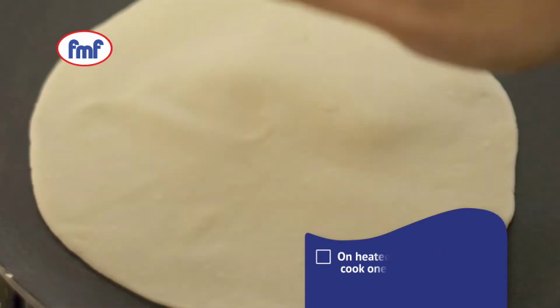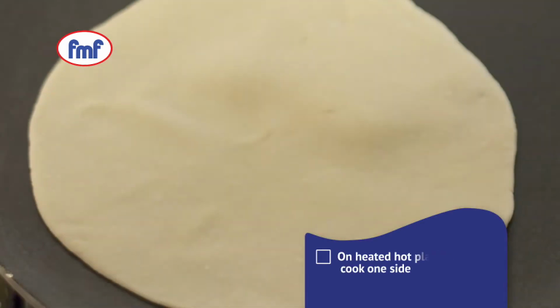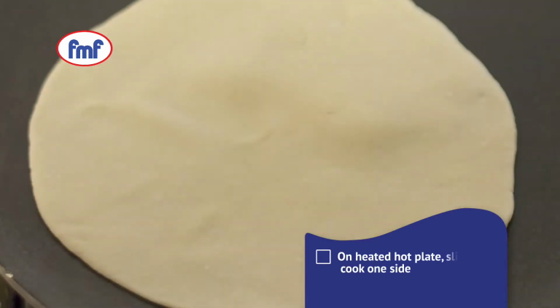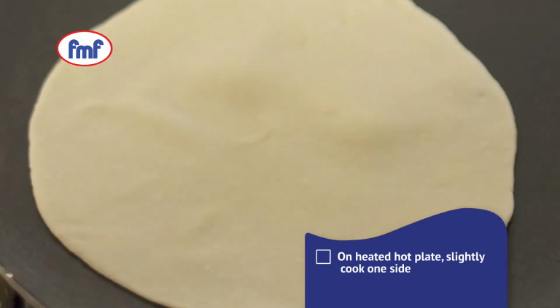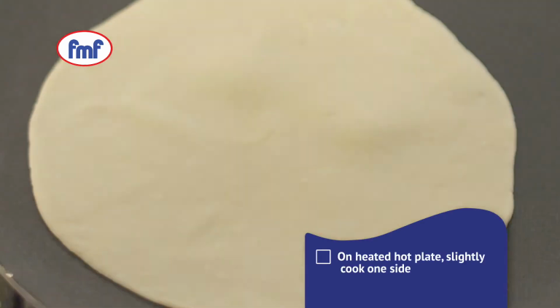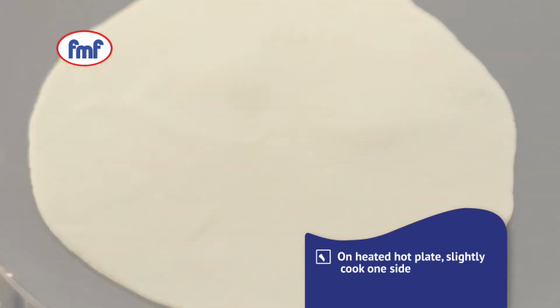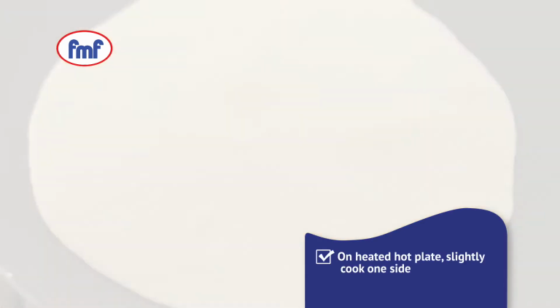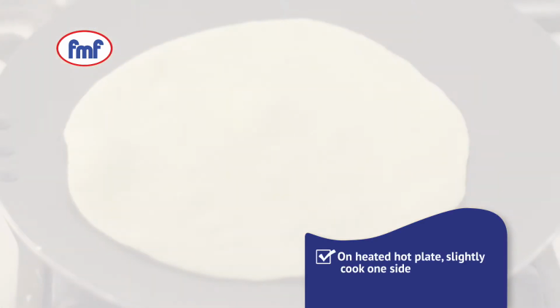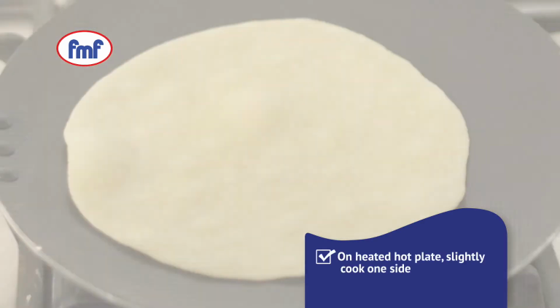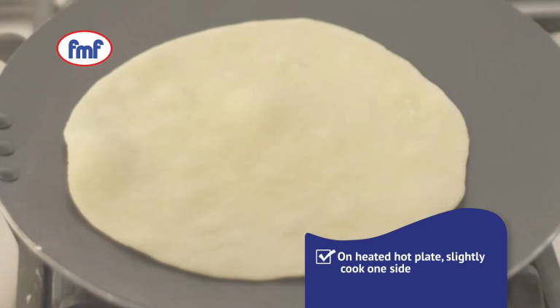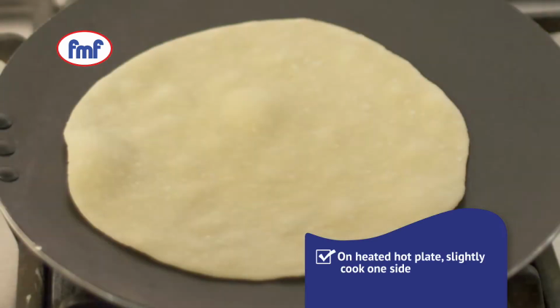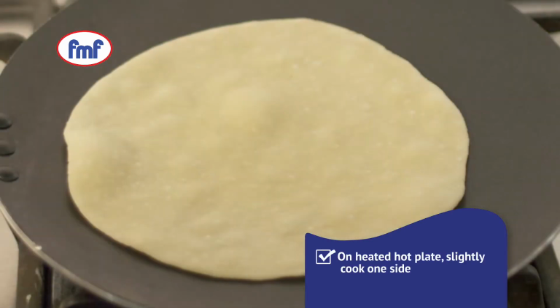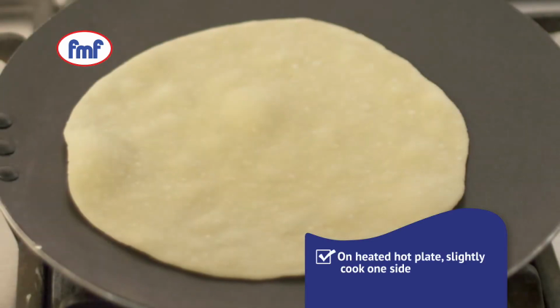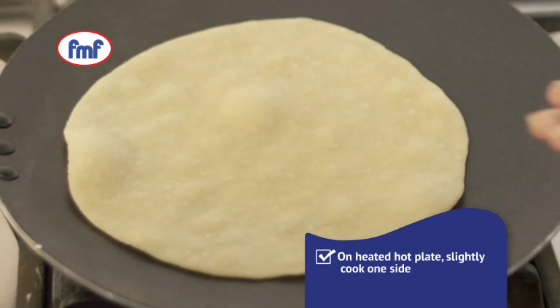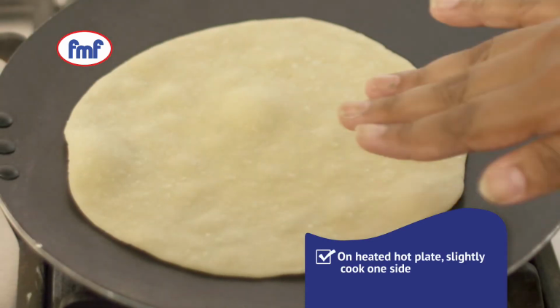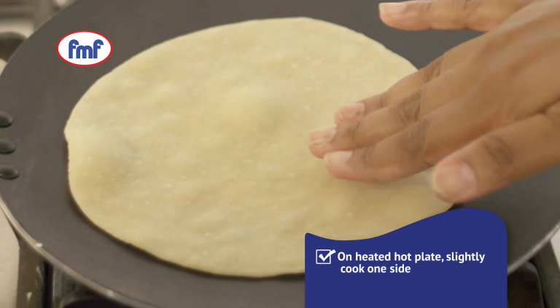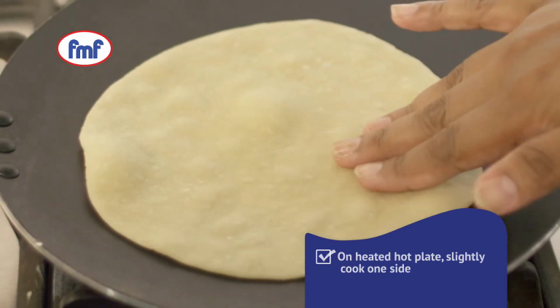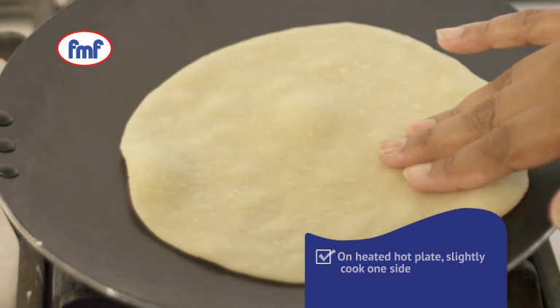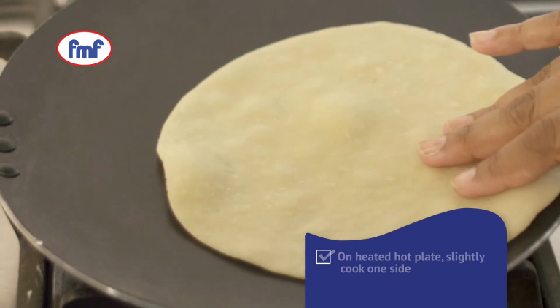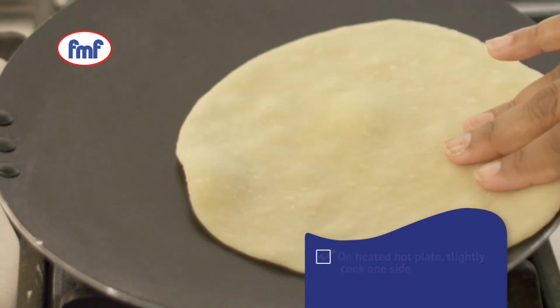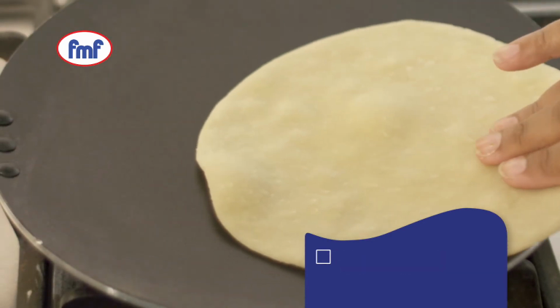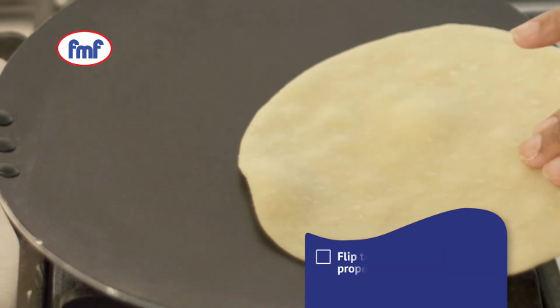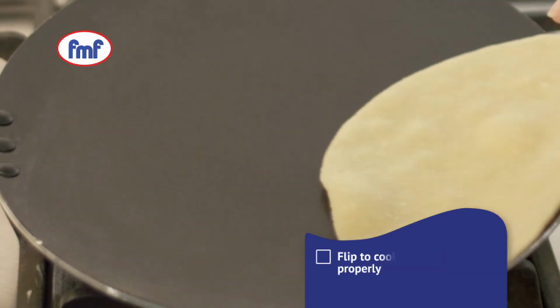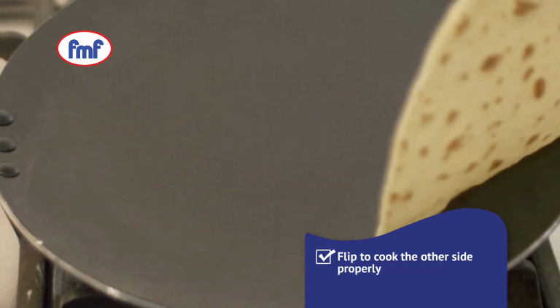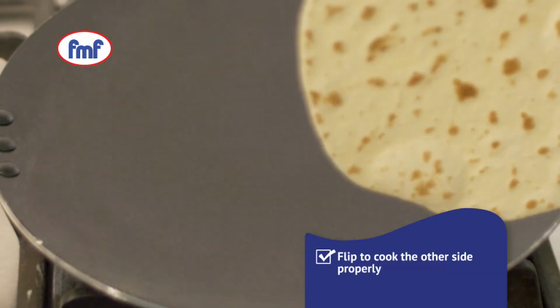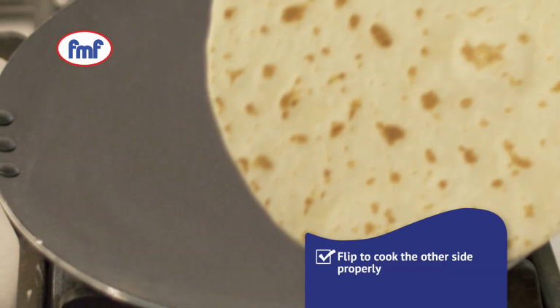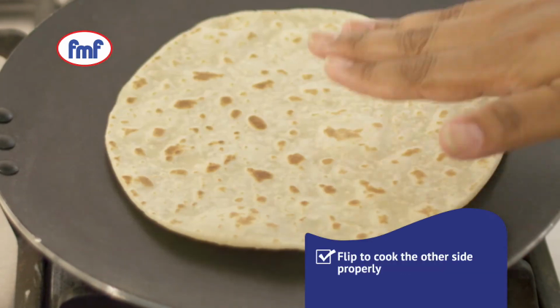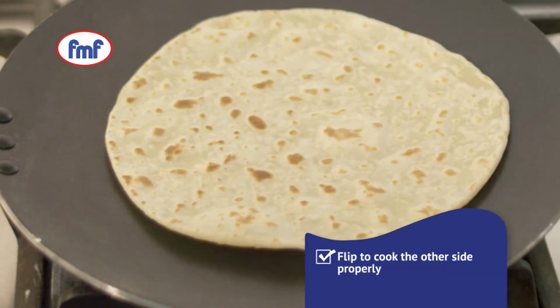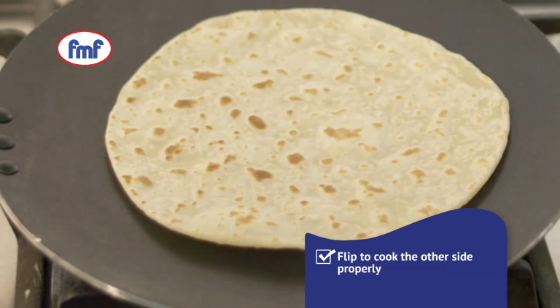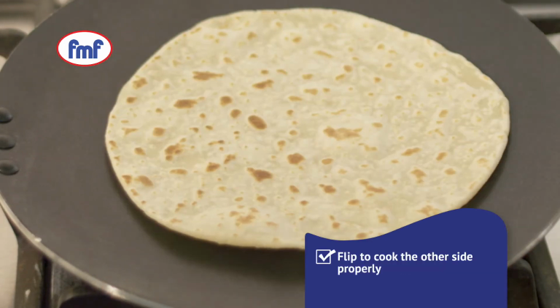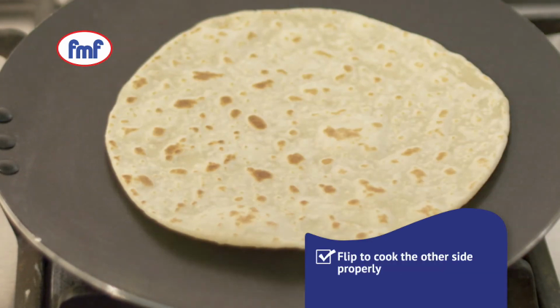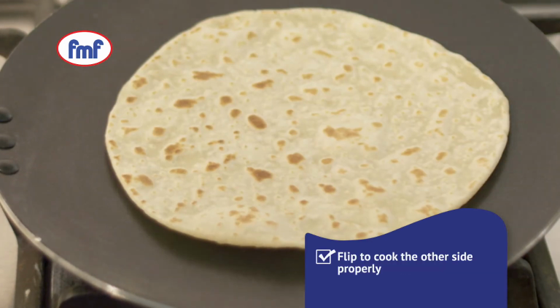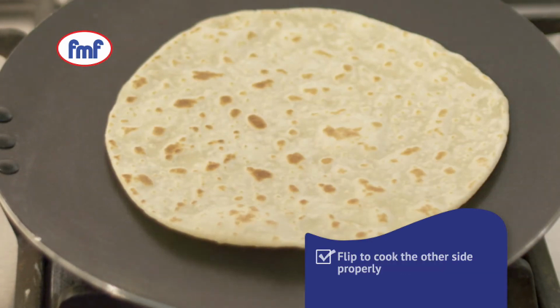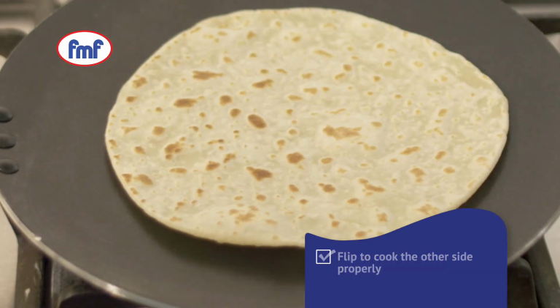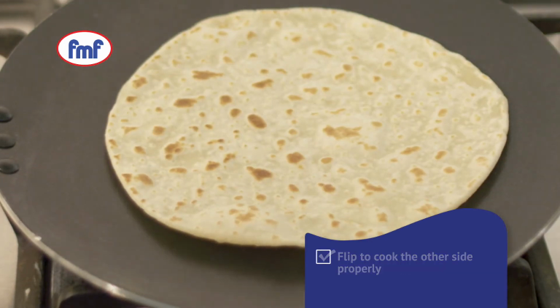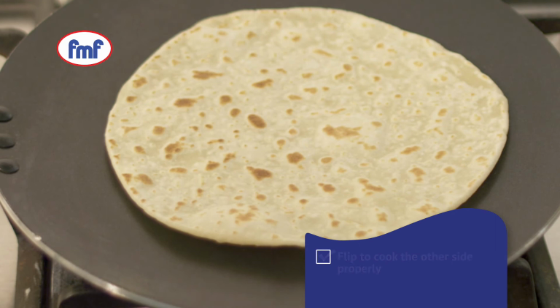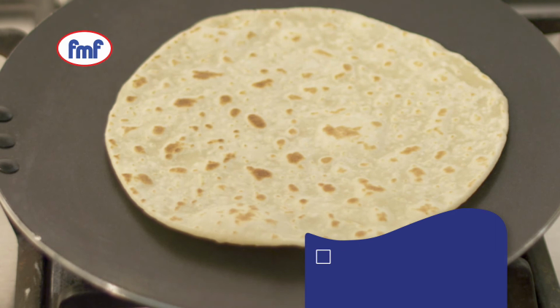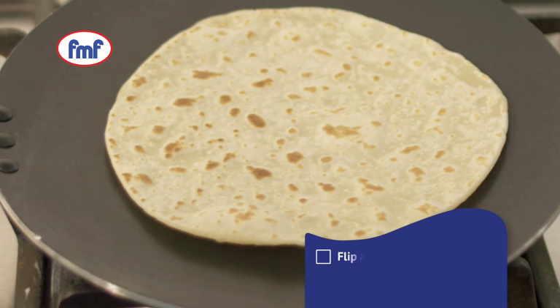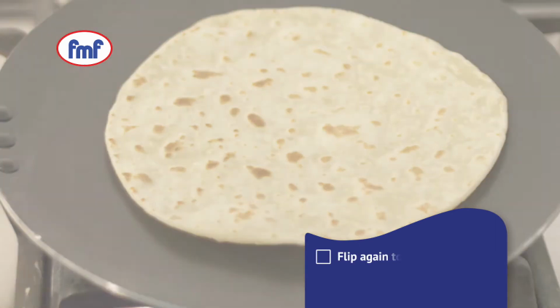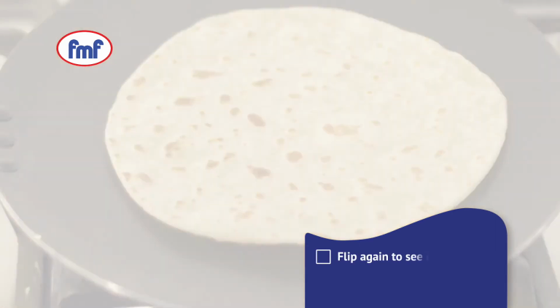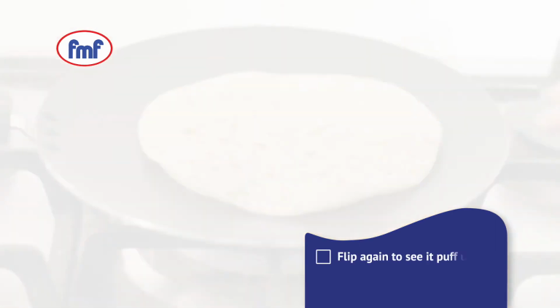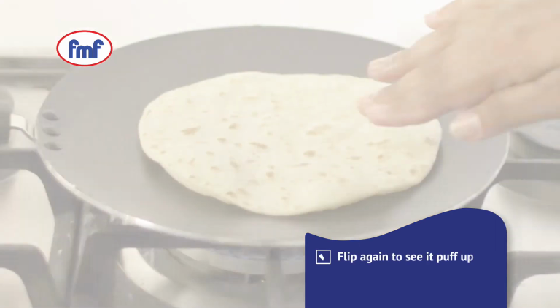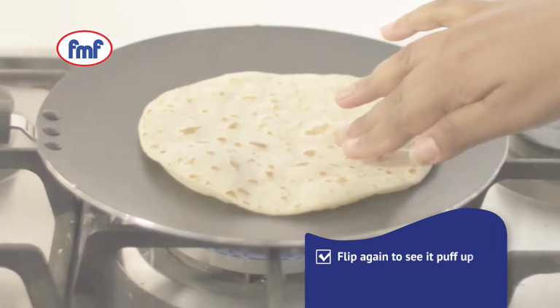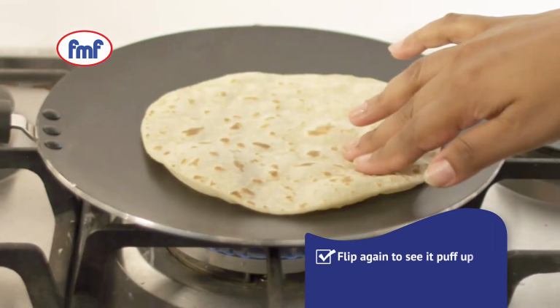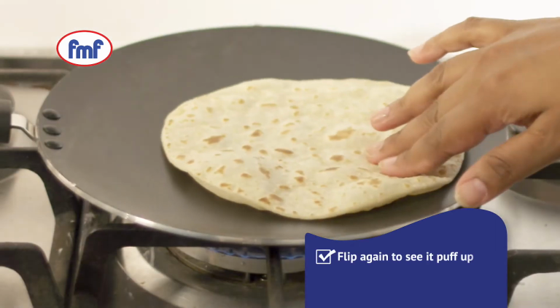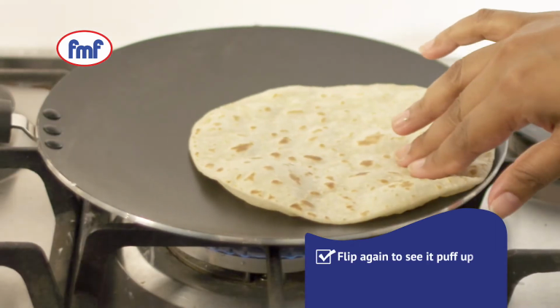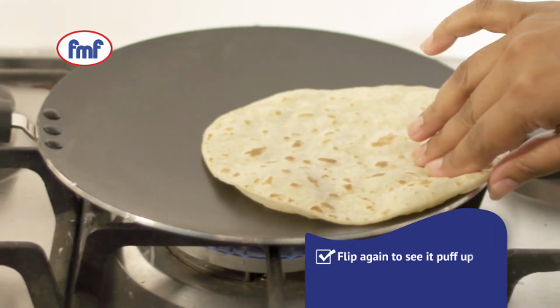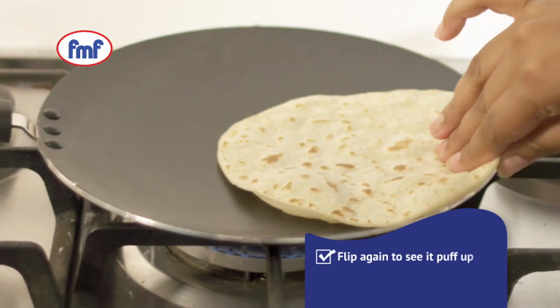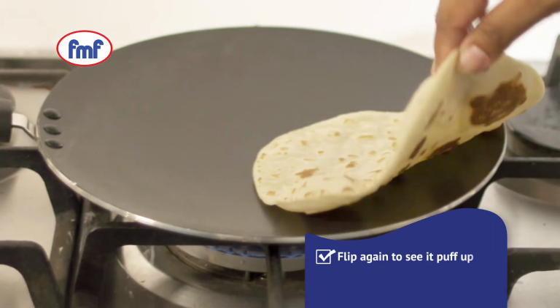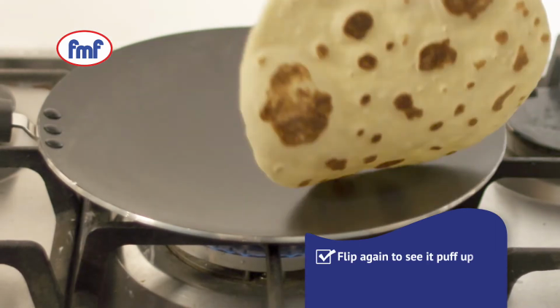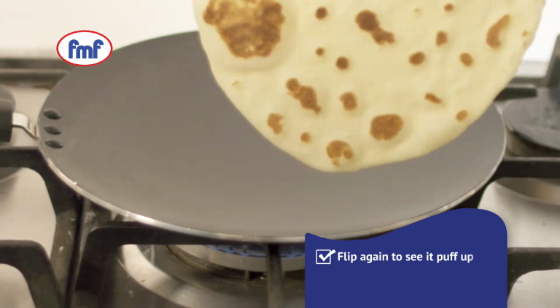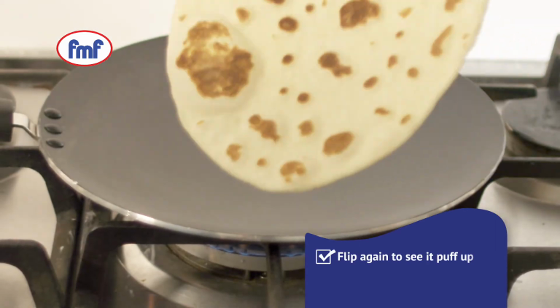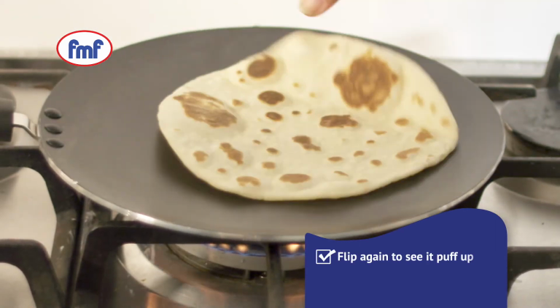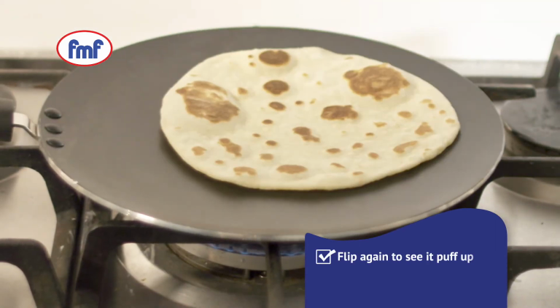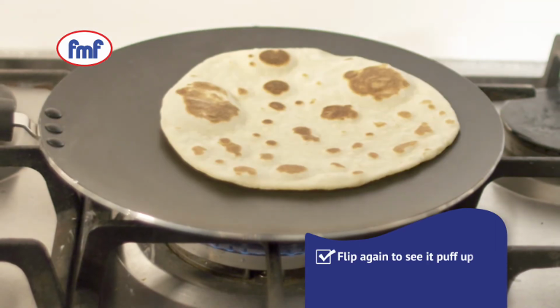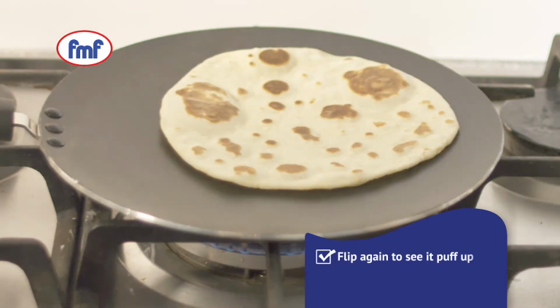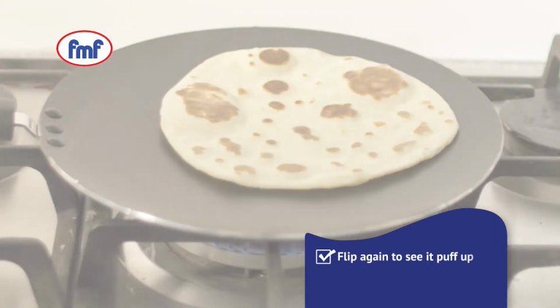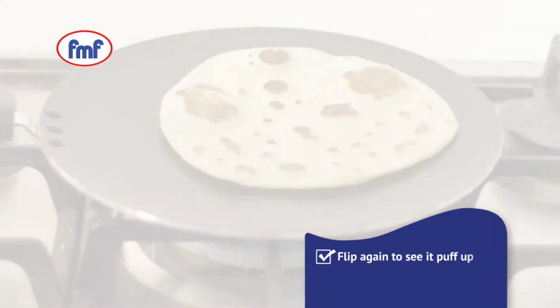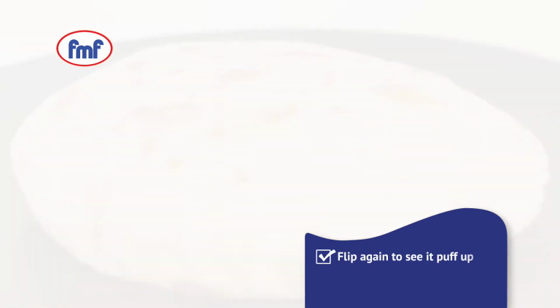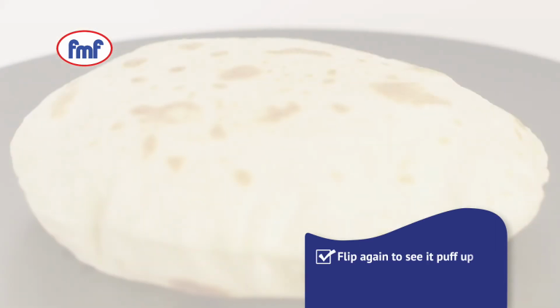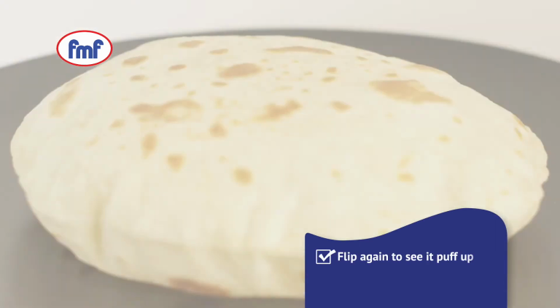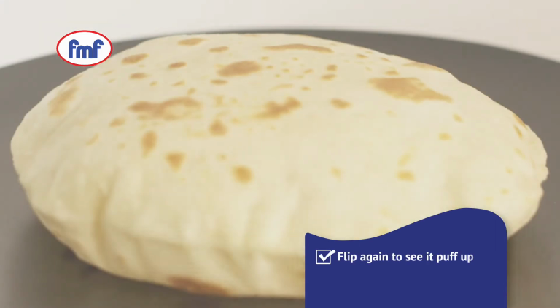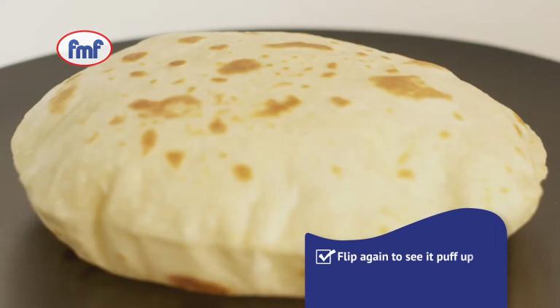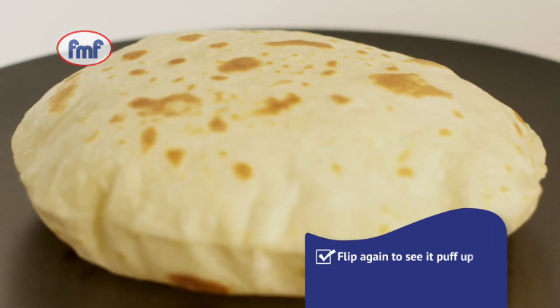Place the roti on a hot plate and slightly cook one side, then flip to cook the other. Flip again to finish cooking your perfect roti.